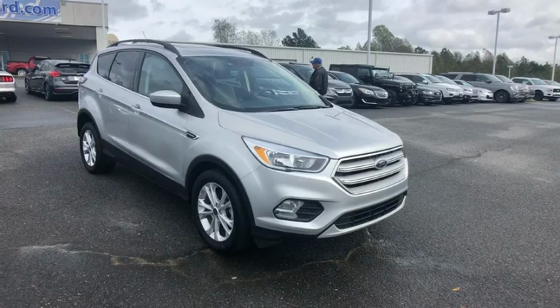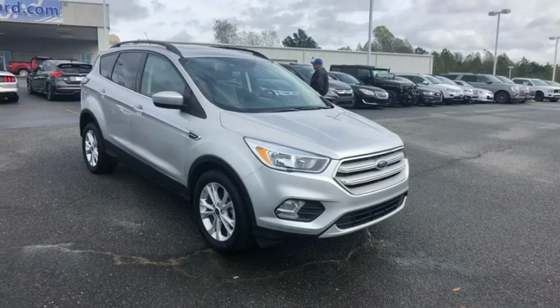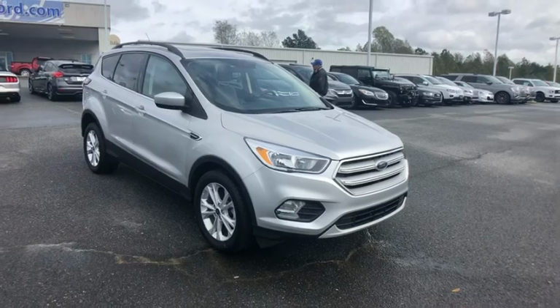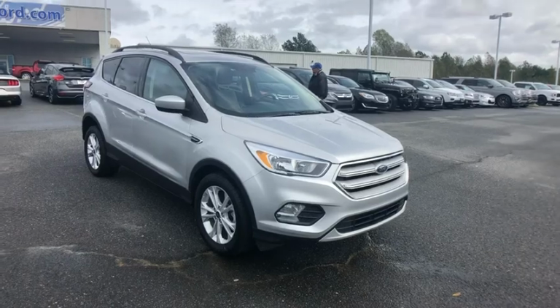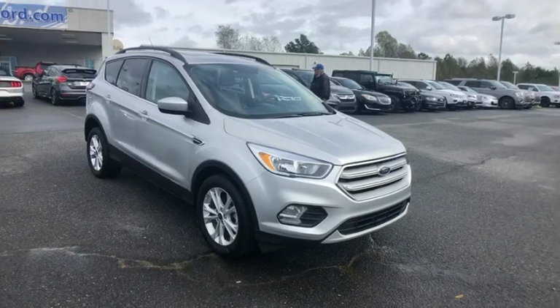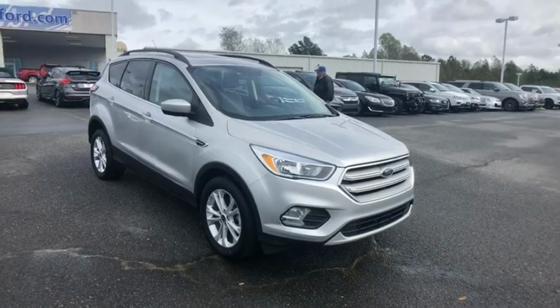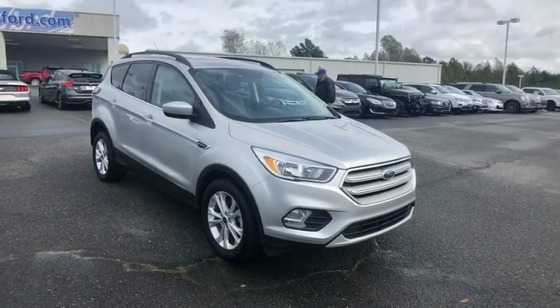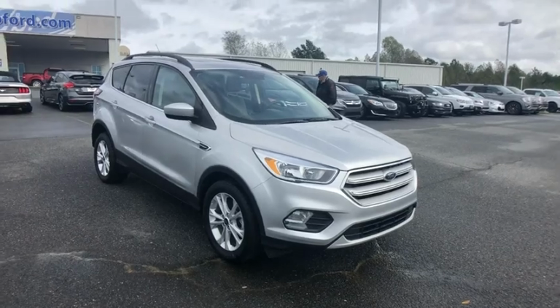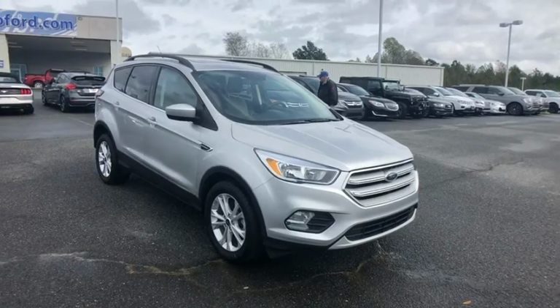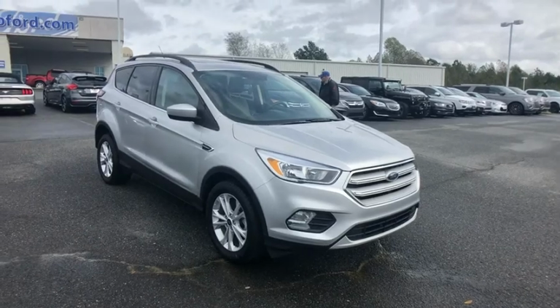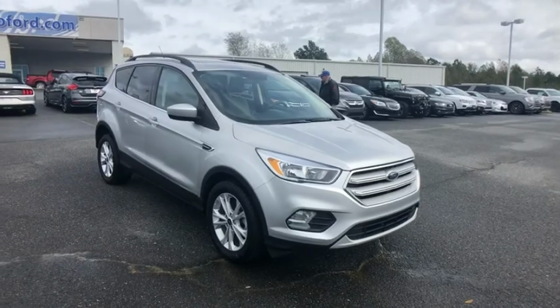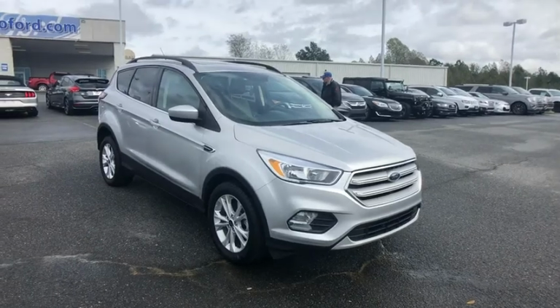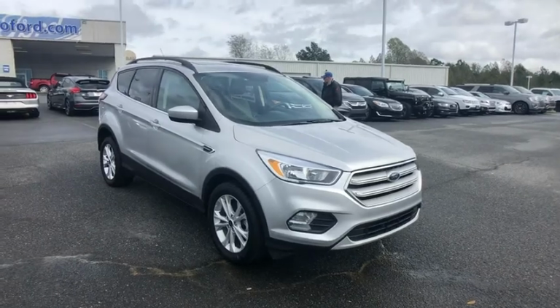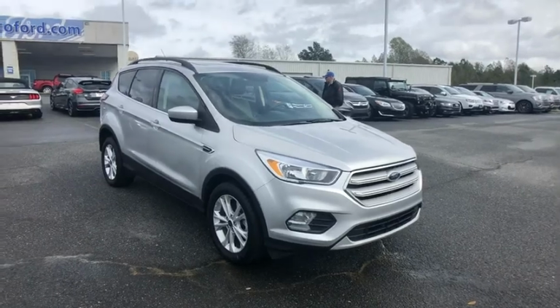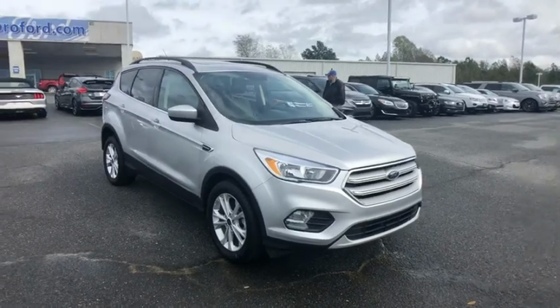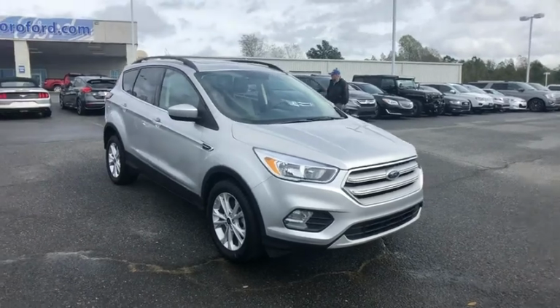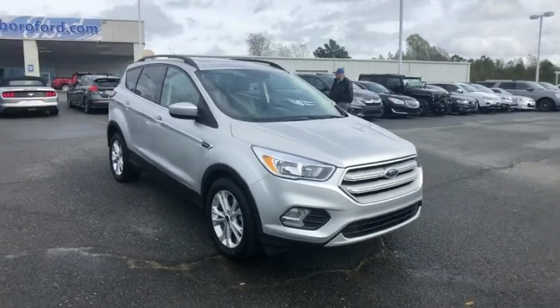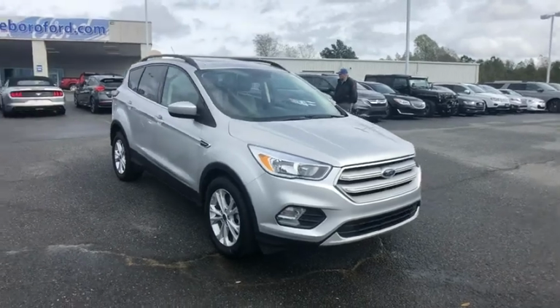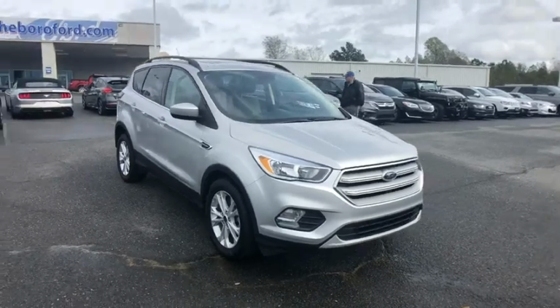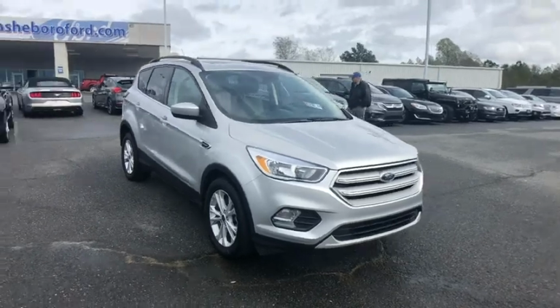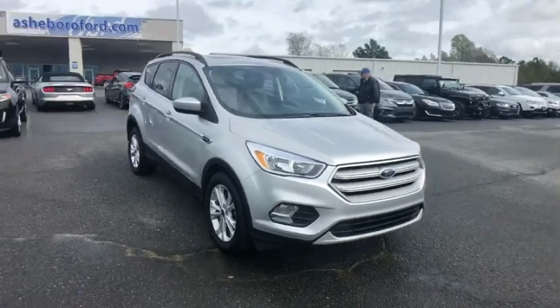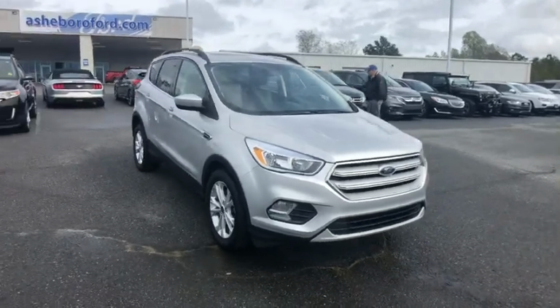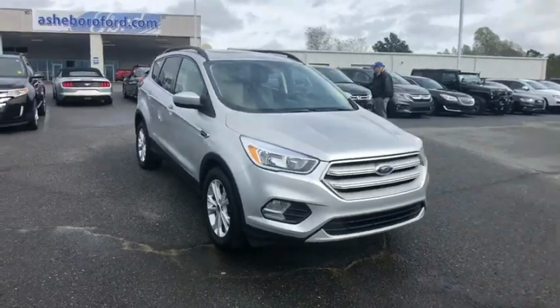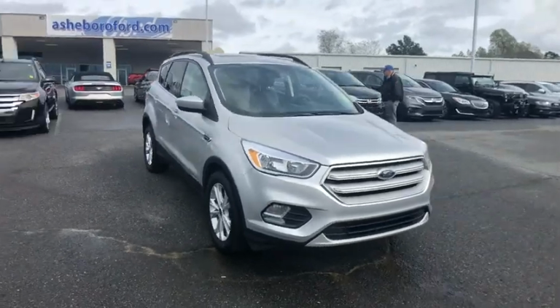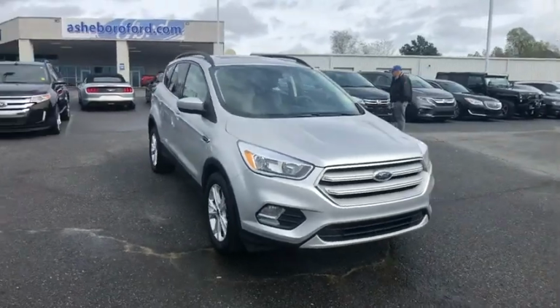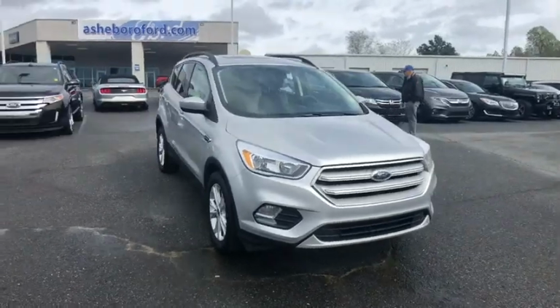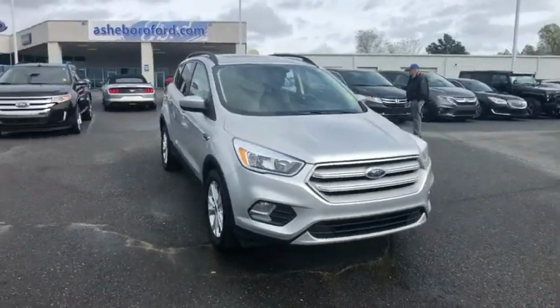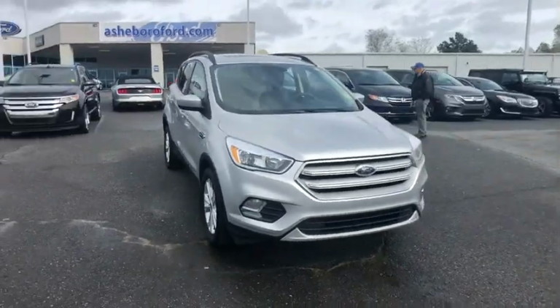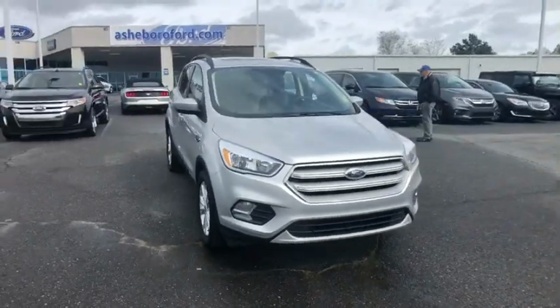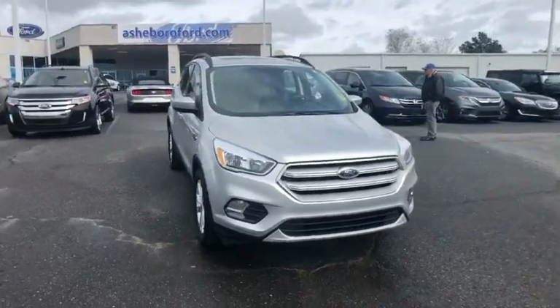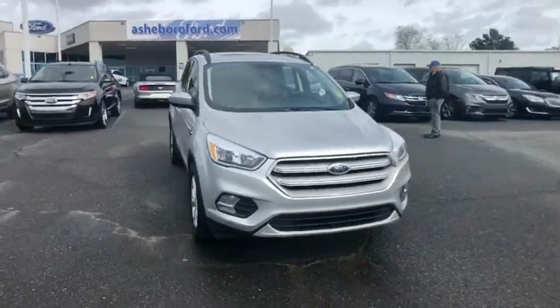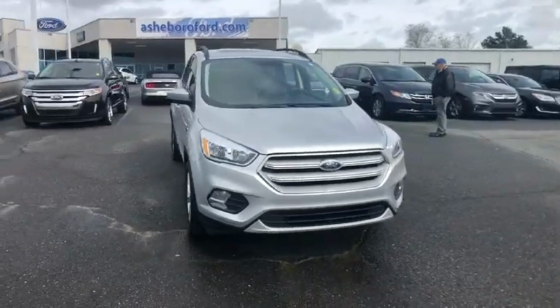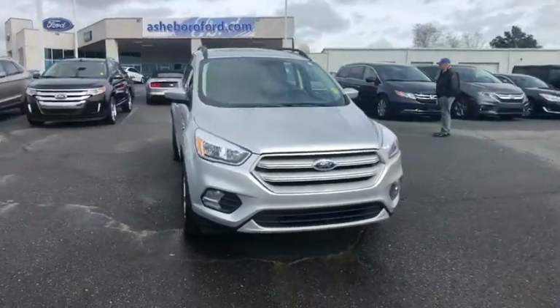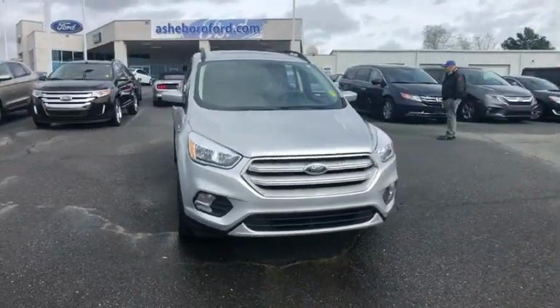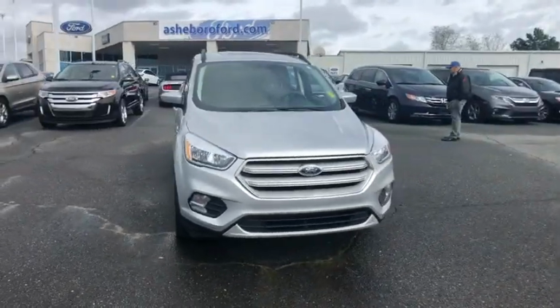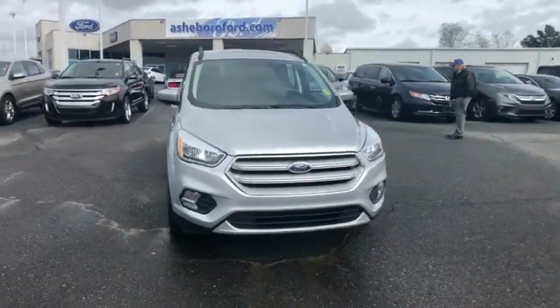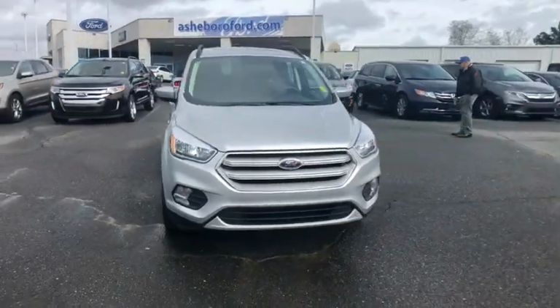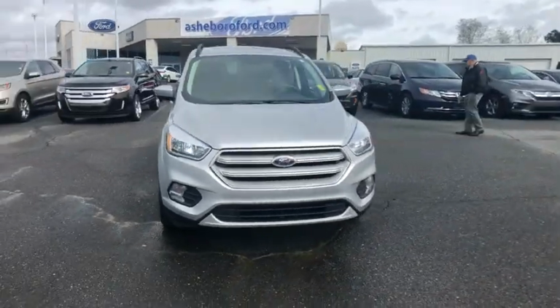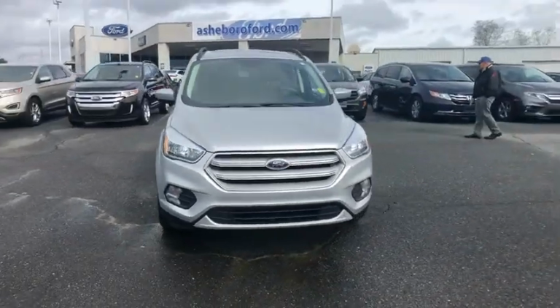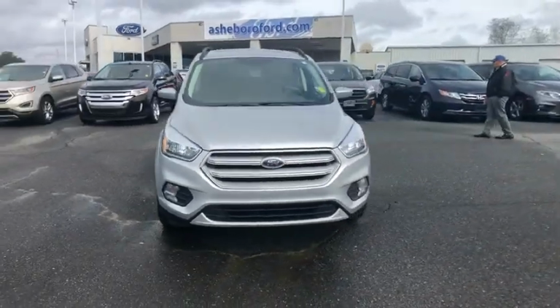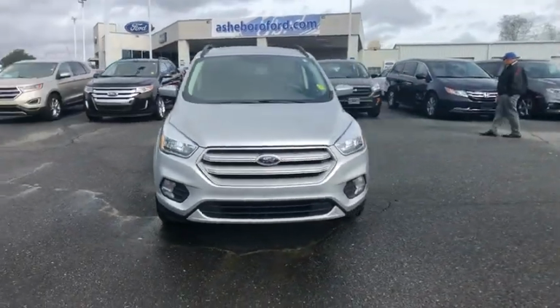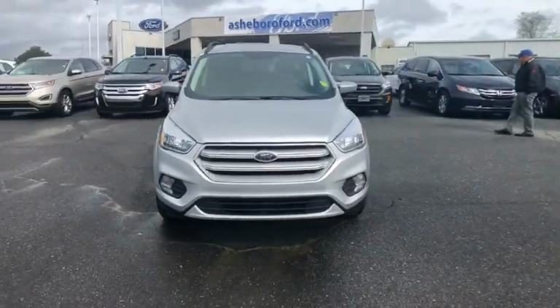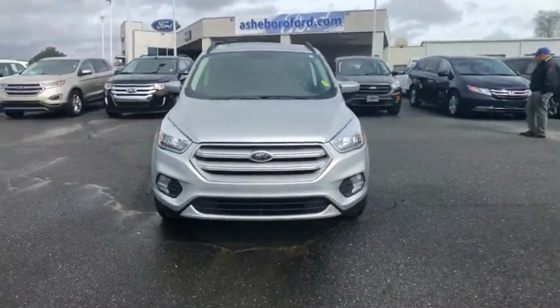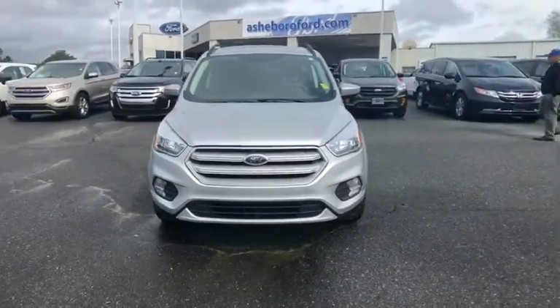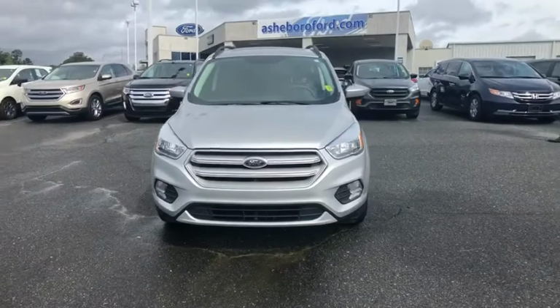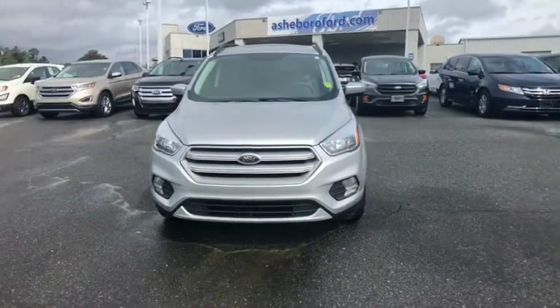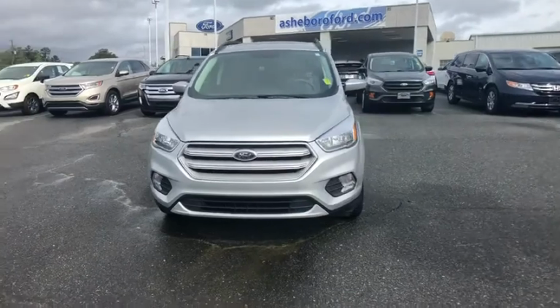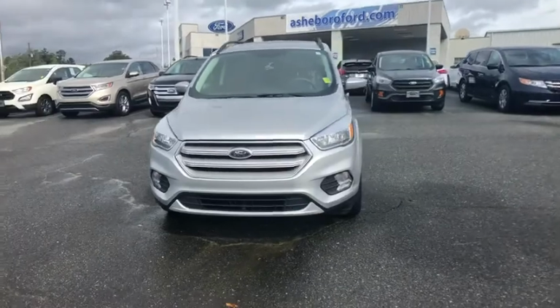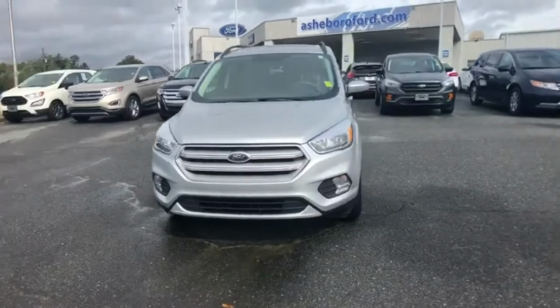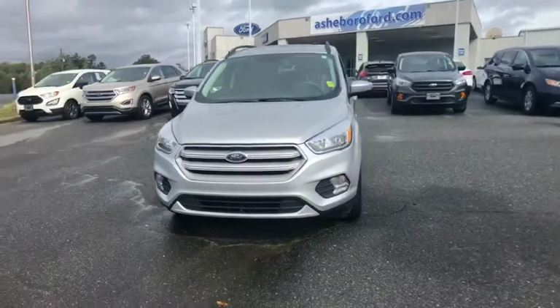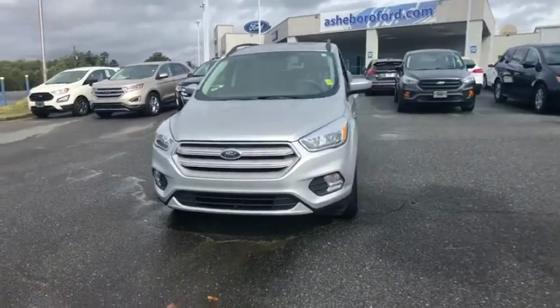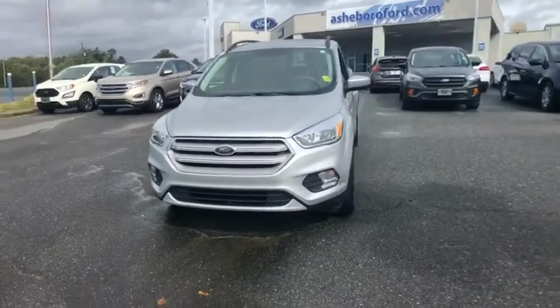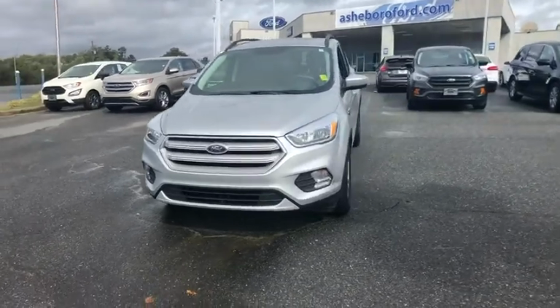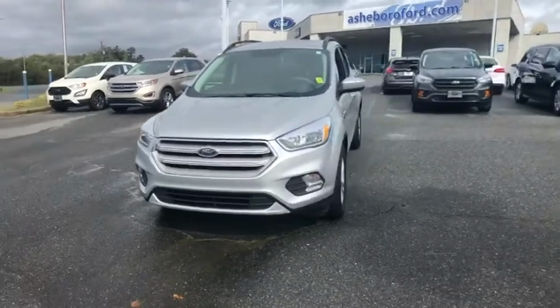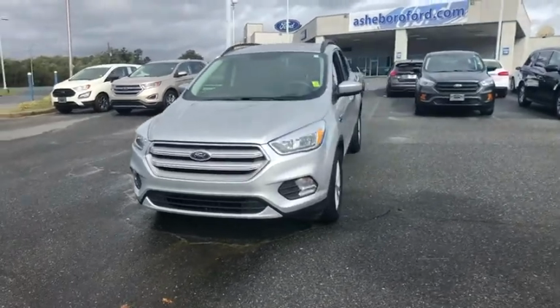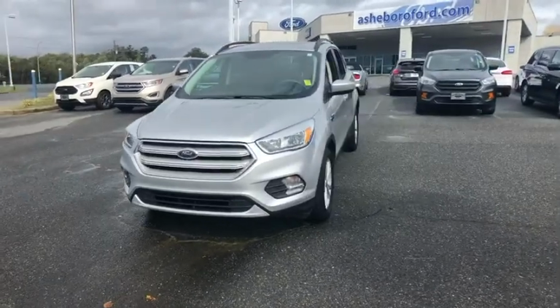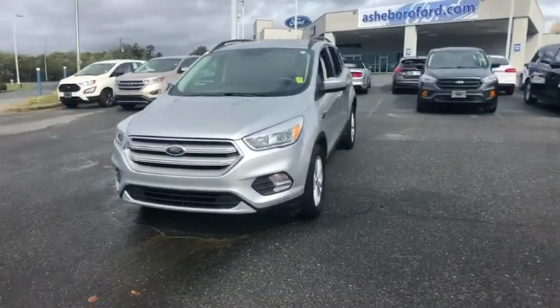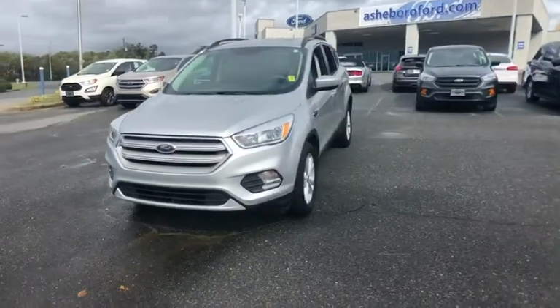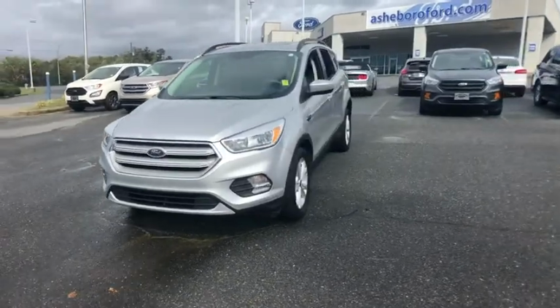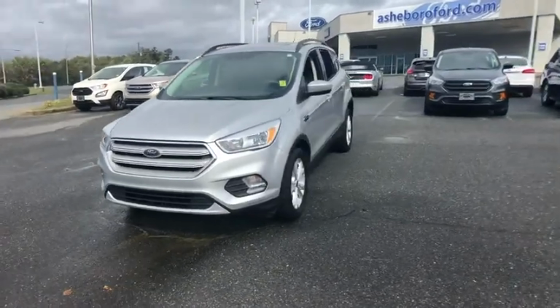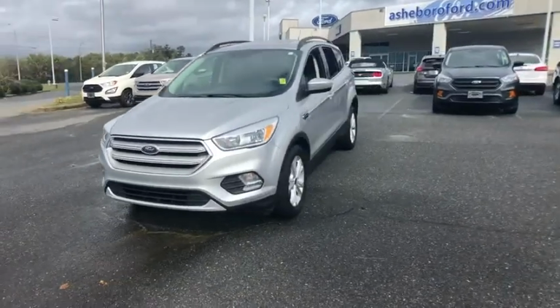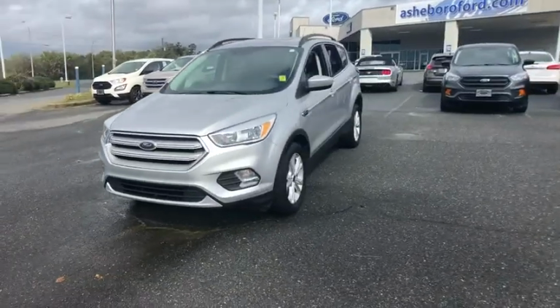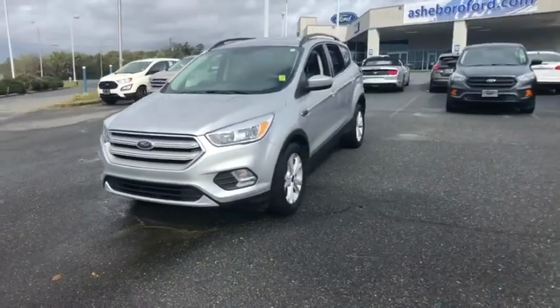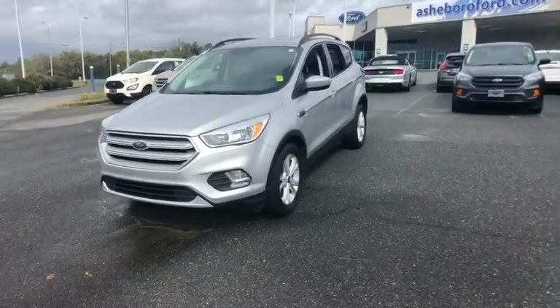Come test drive the 2018 Ford Escape. Gas engines flex, tow, zip and go with Ford Escape.